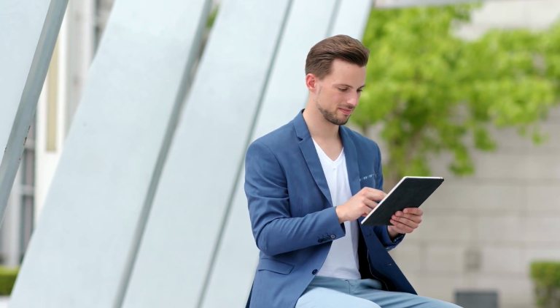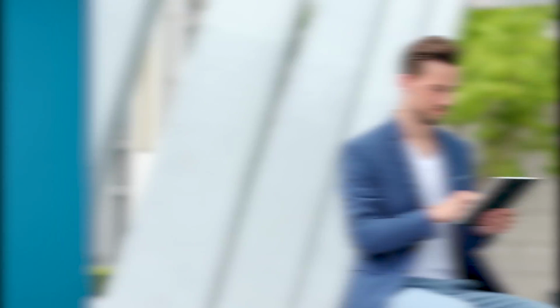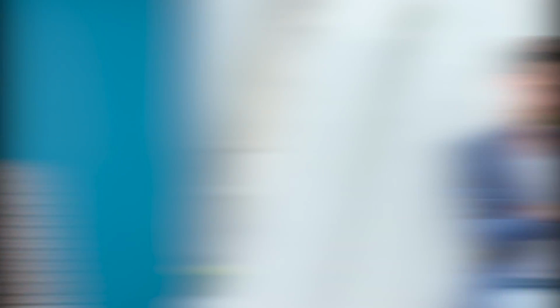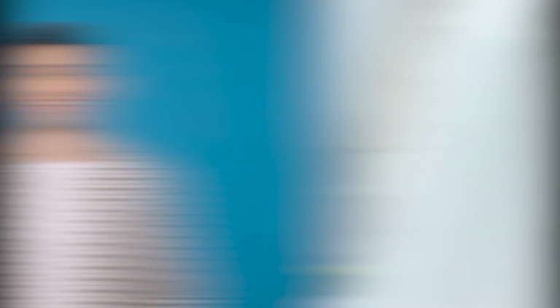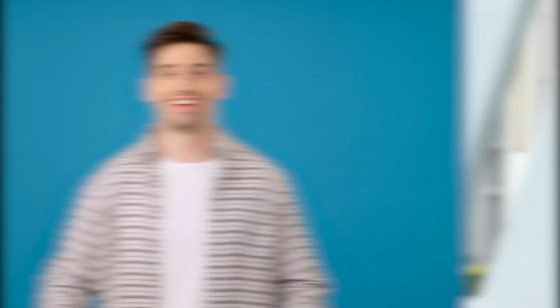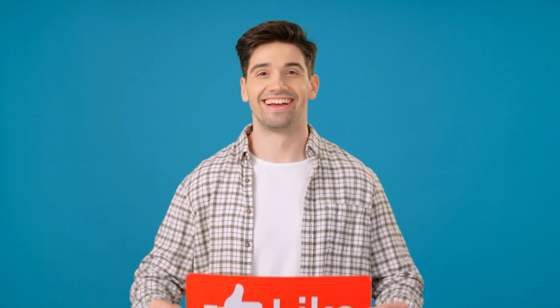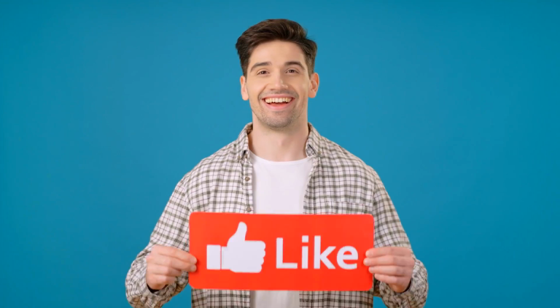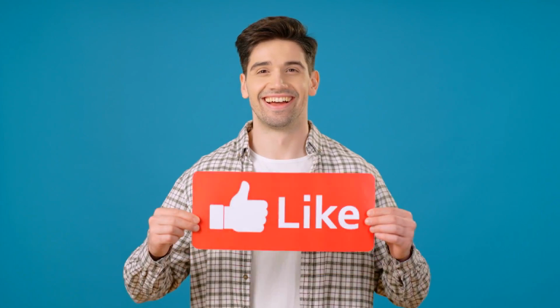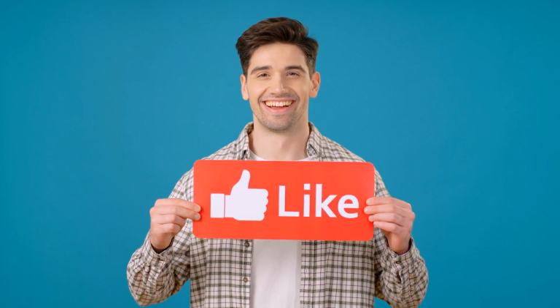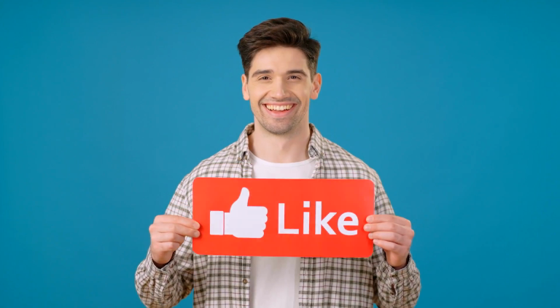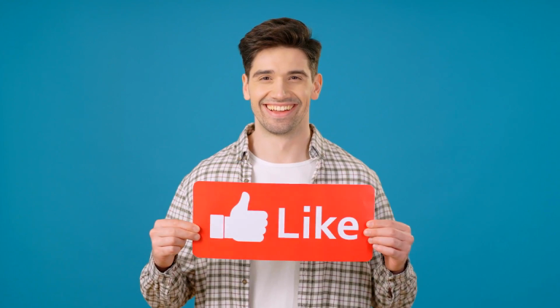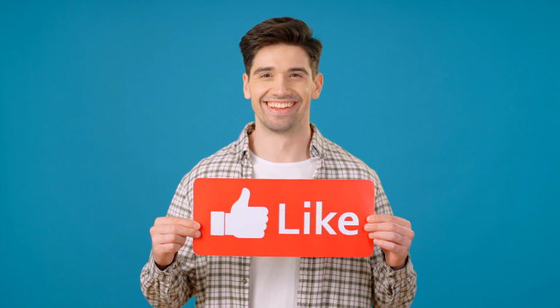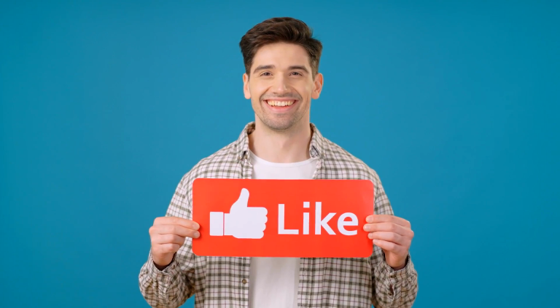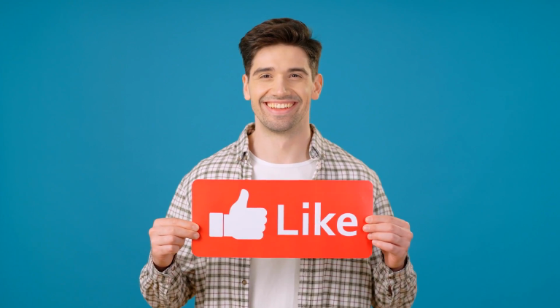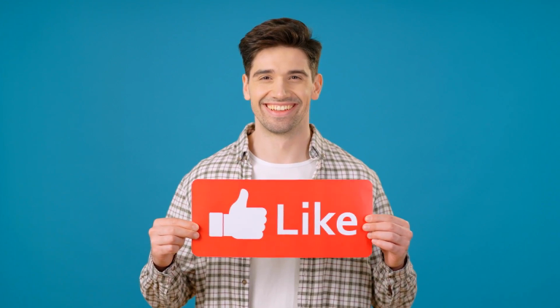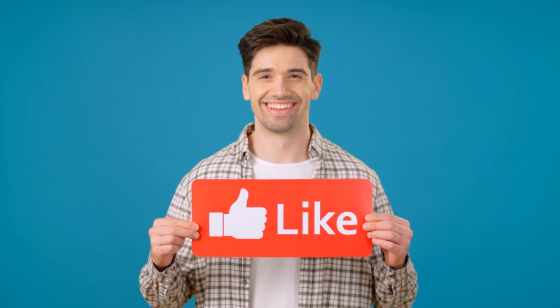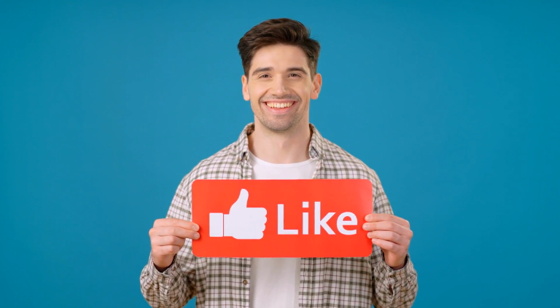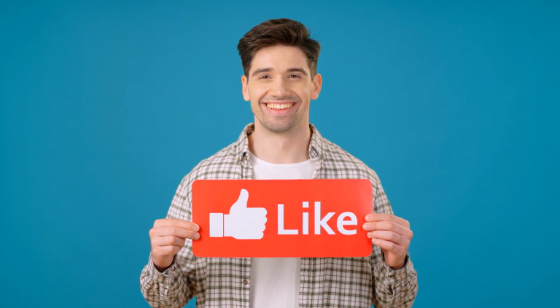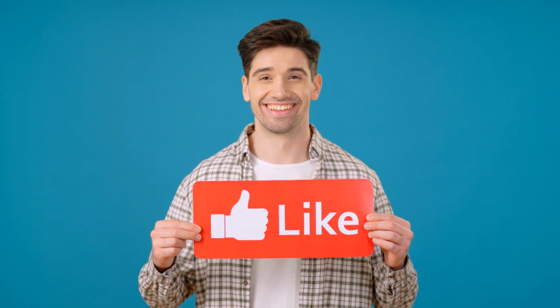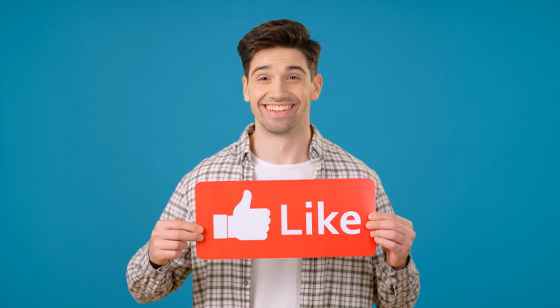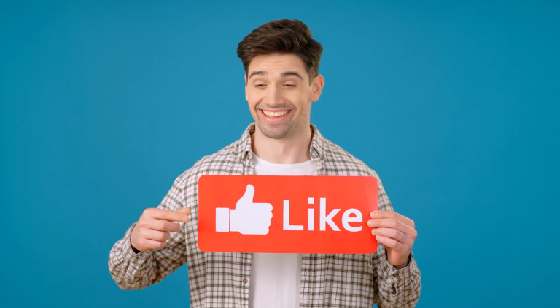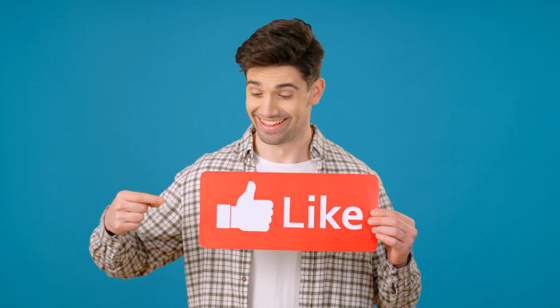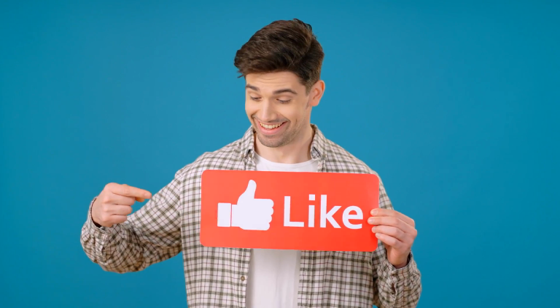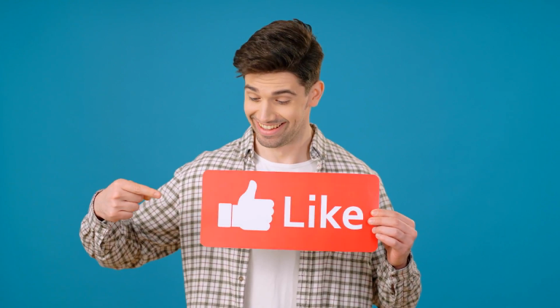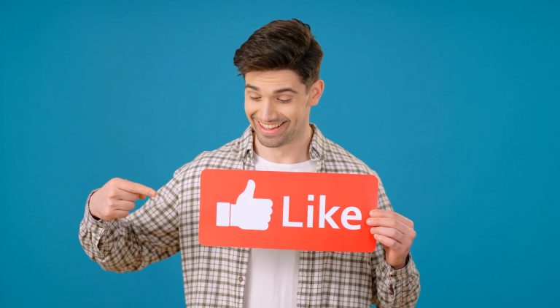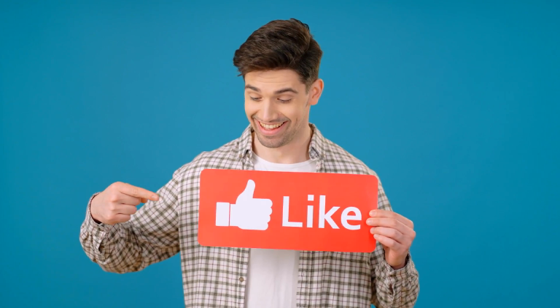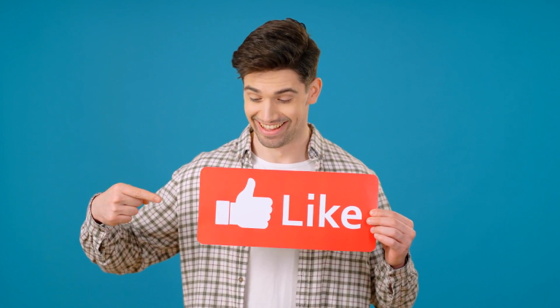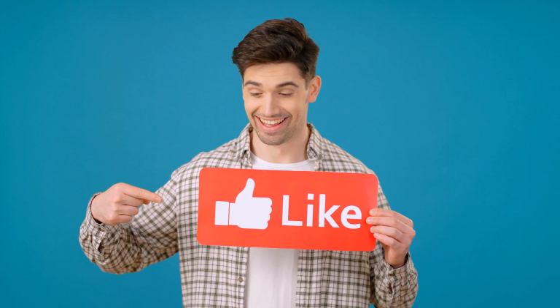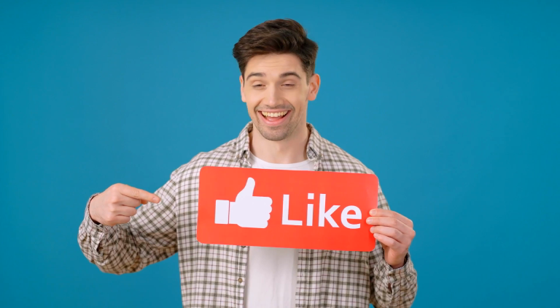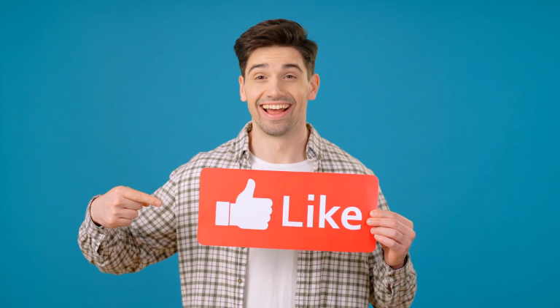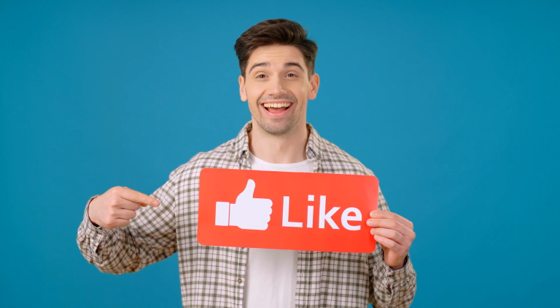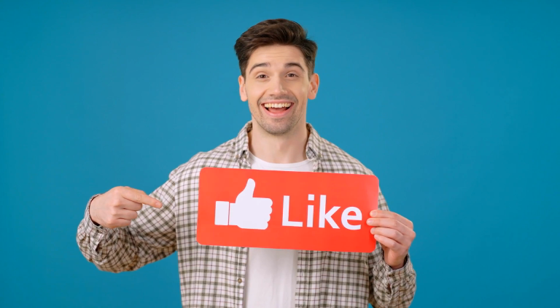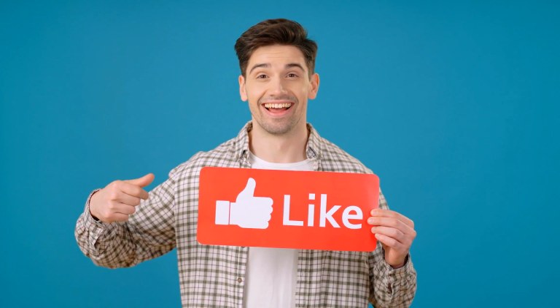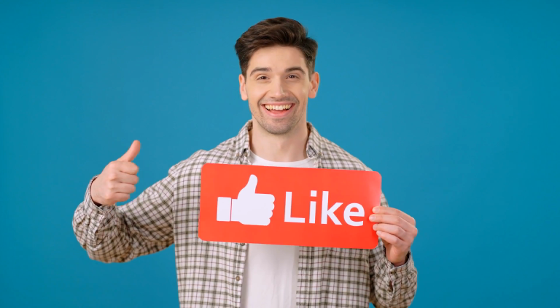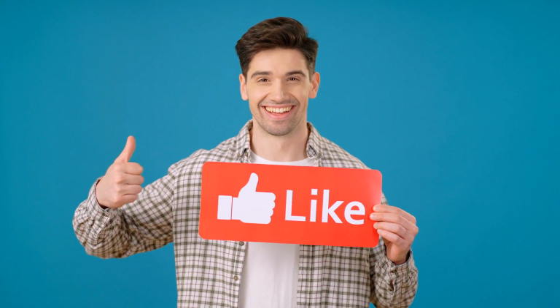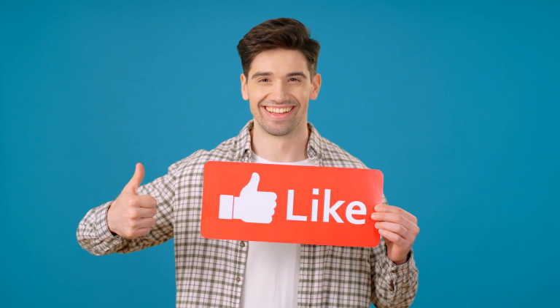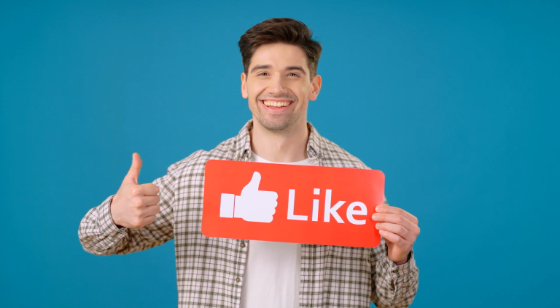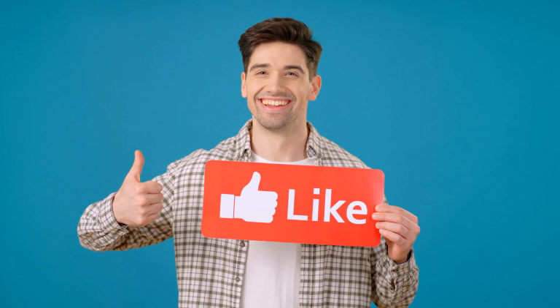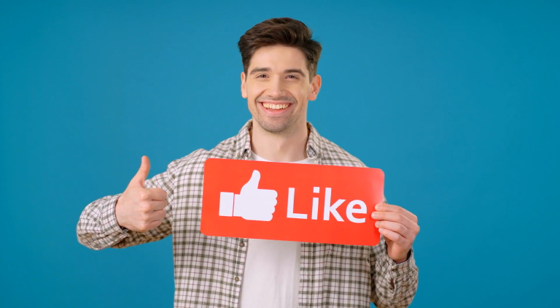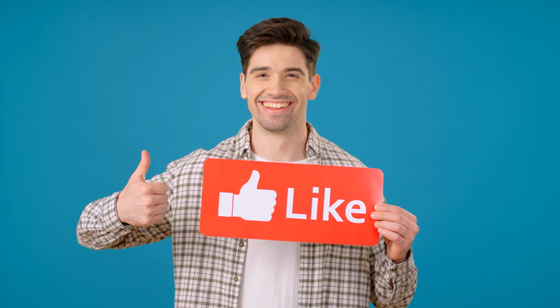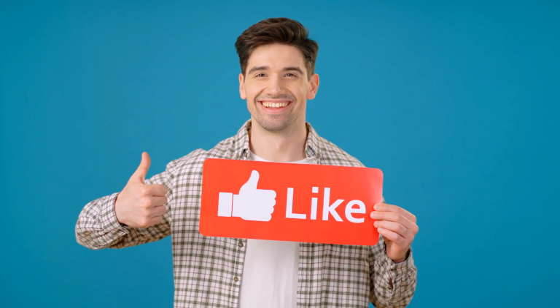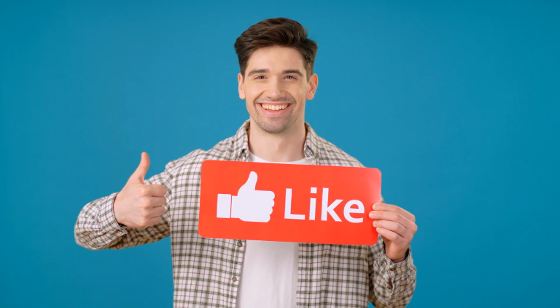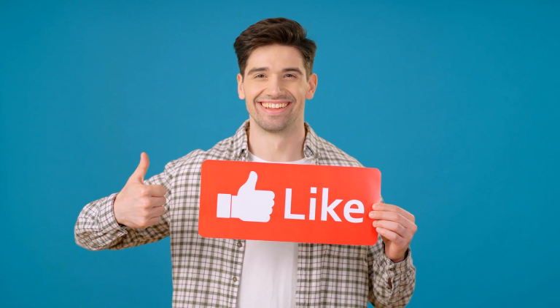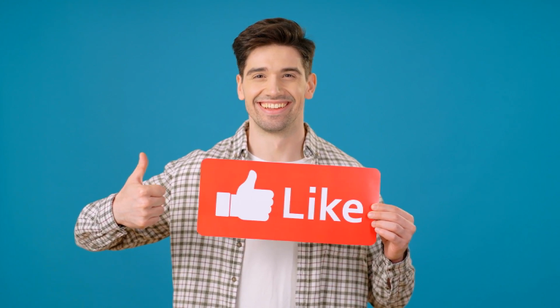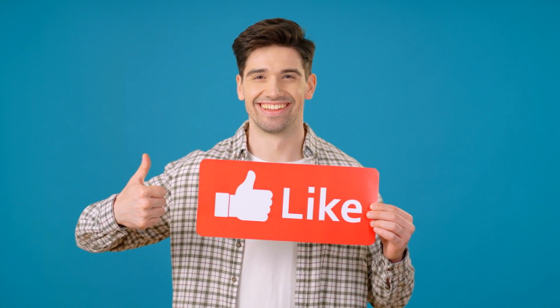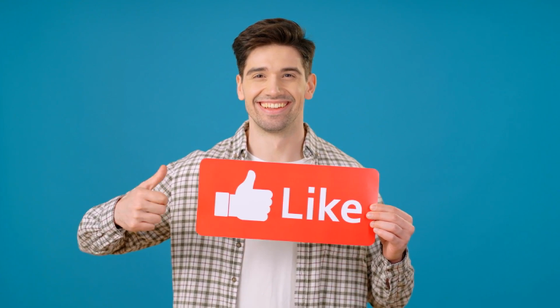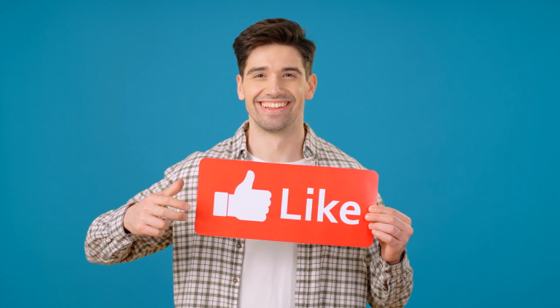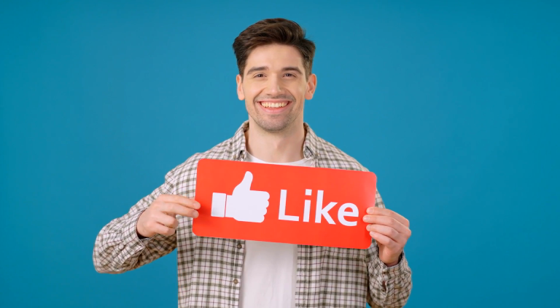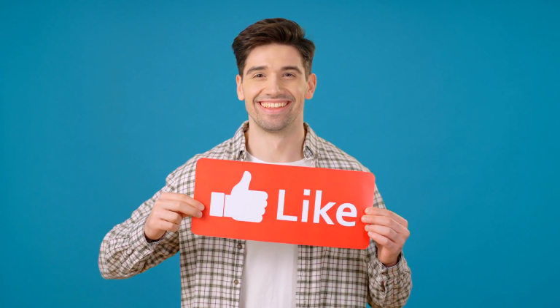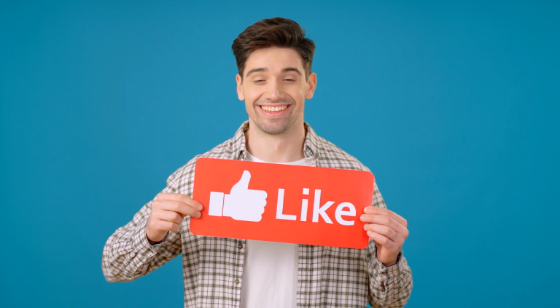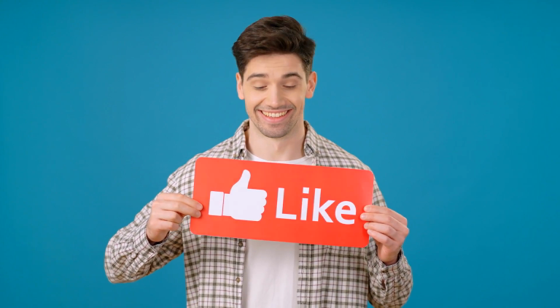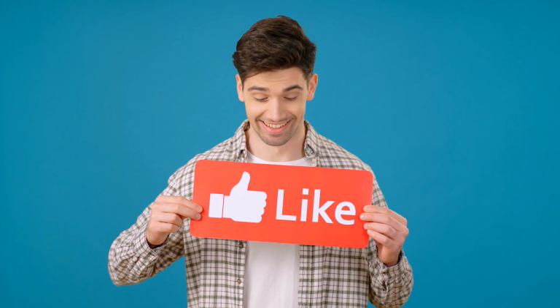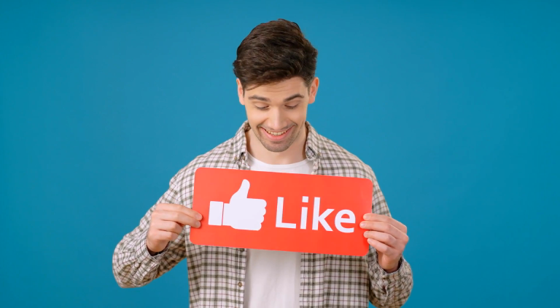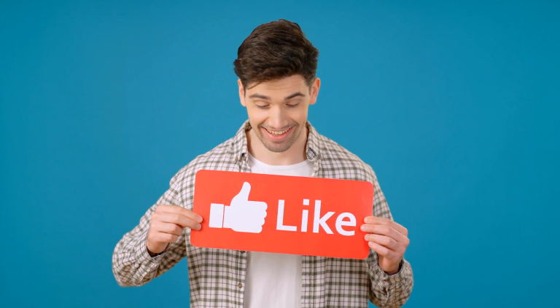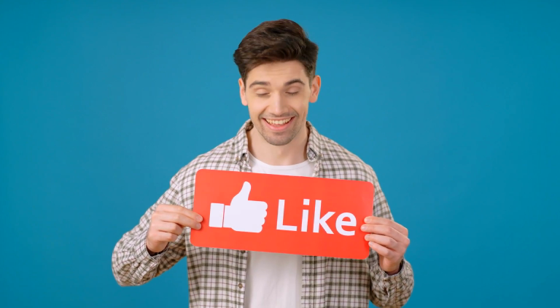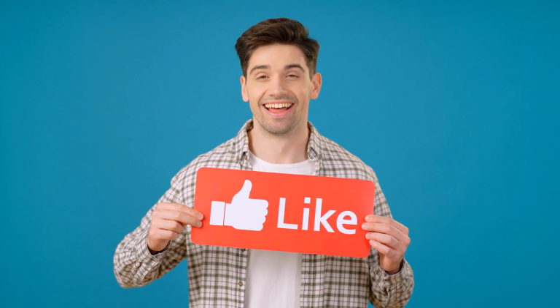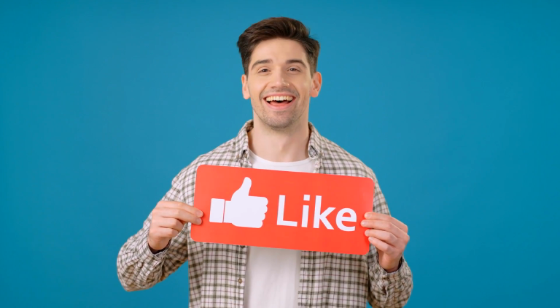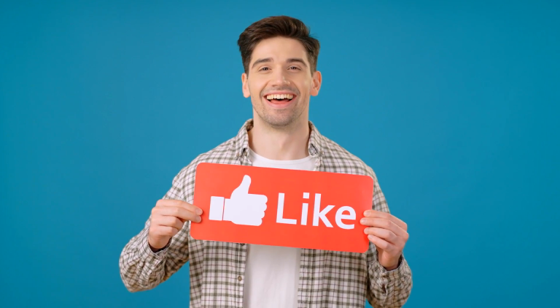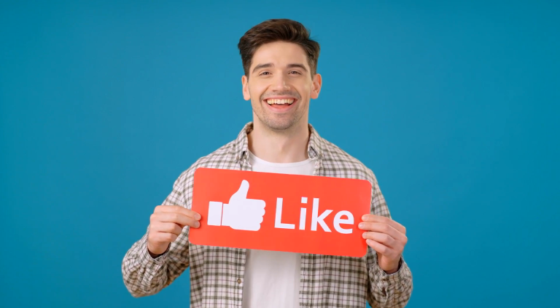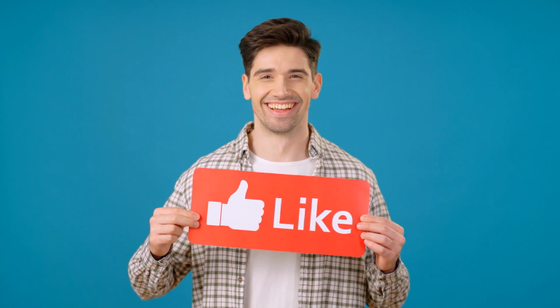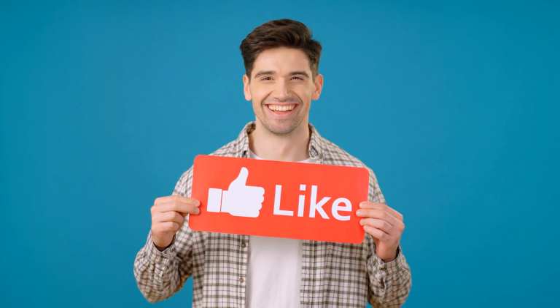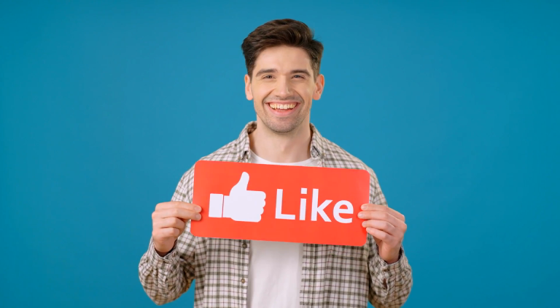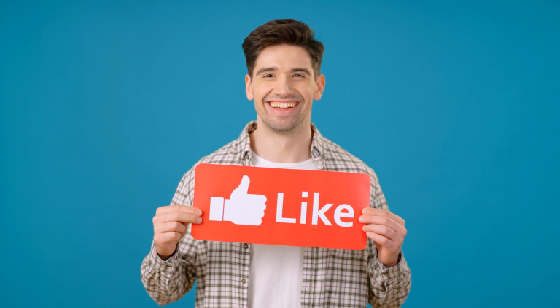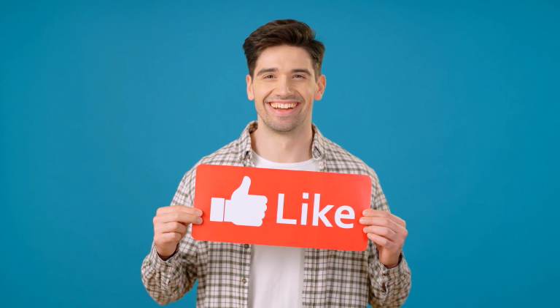Thanks for sticking with us during this tutorial. We trust that it has effectively delivered the answers you were looking for.